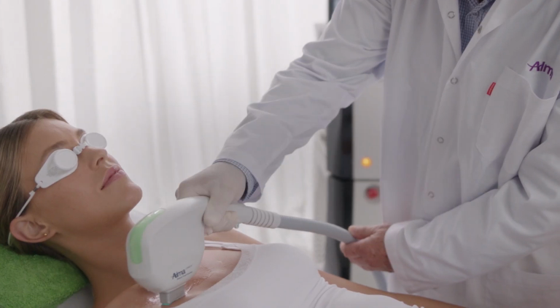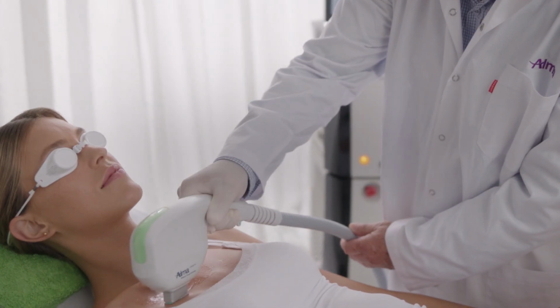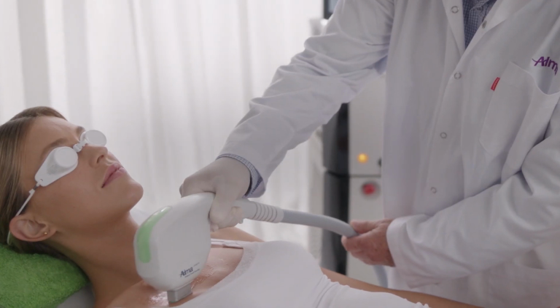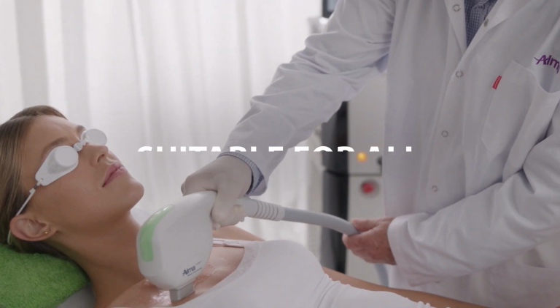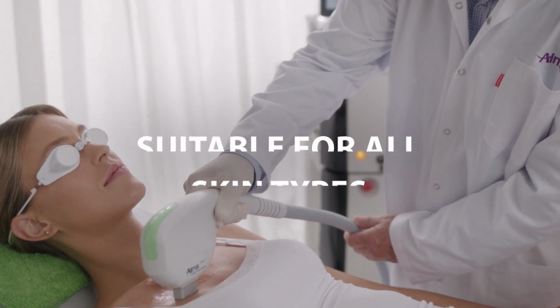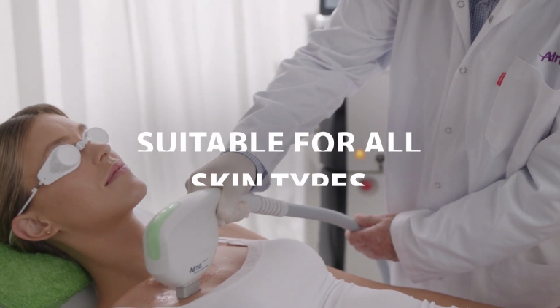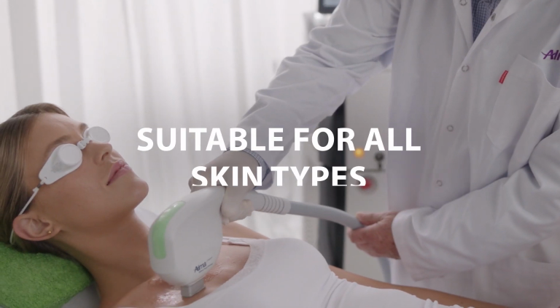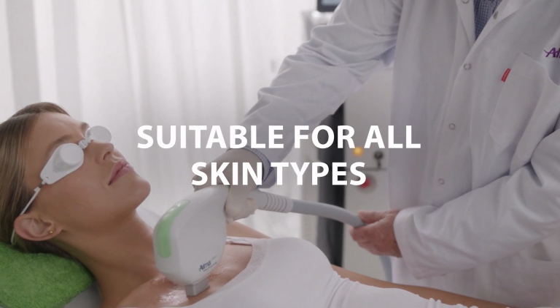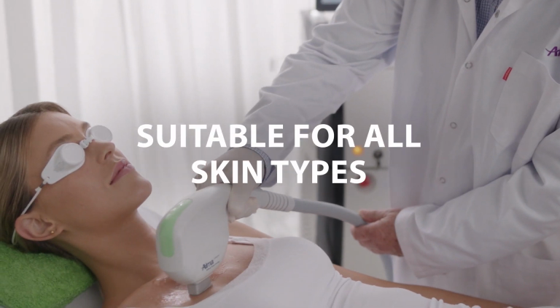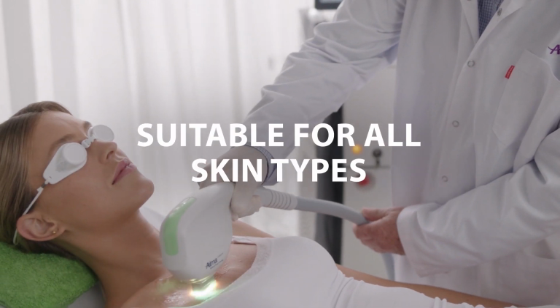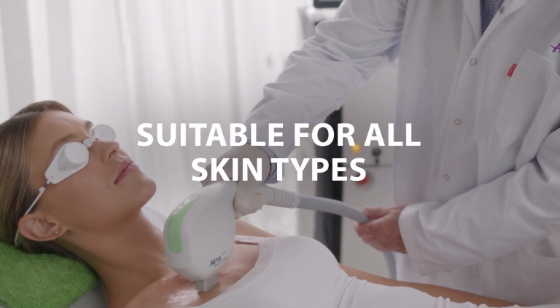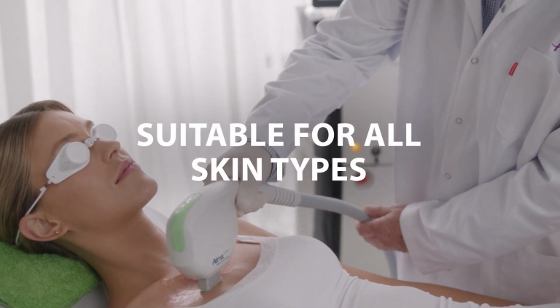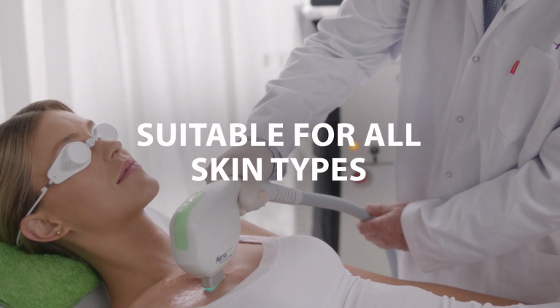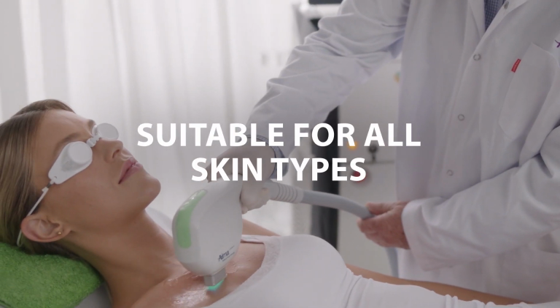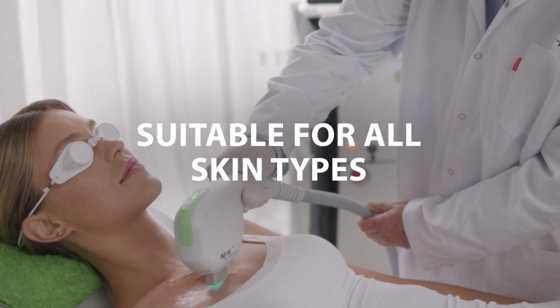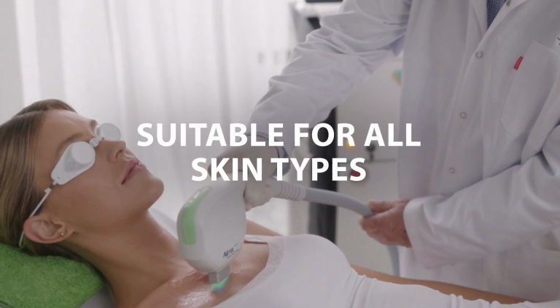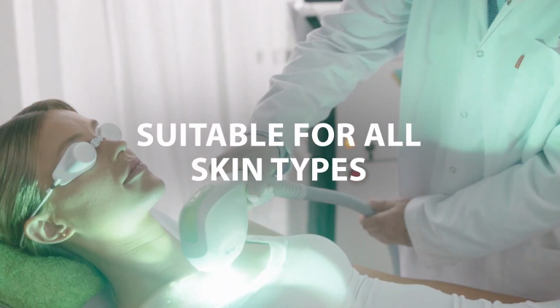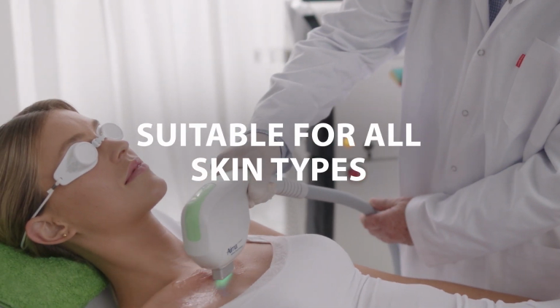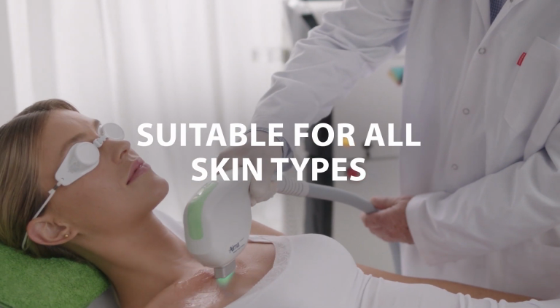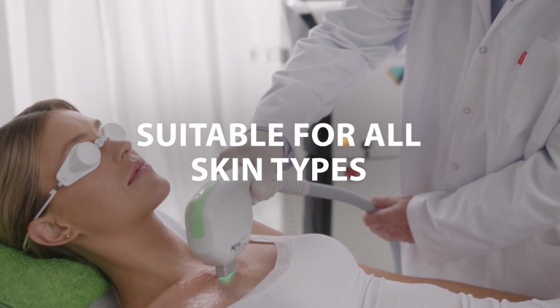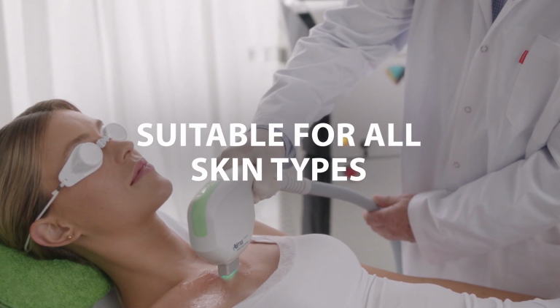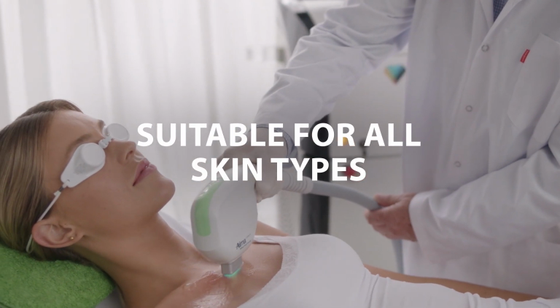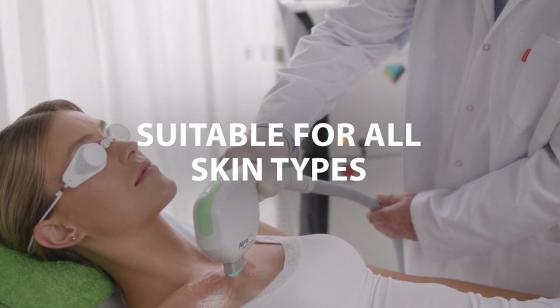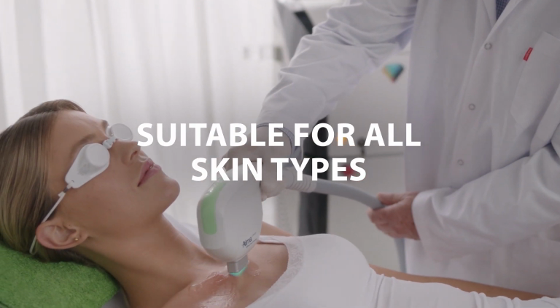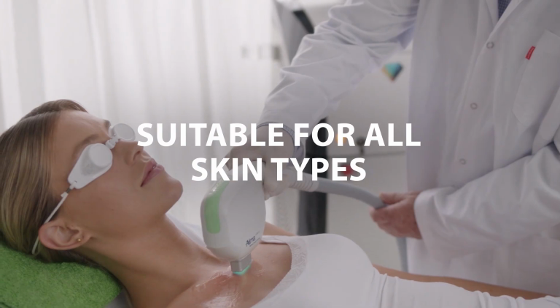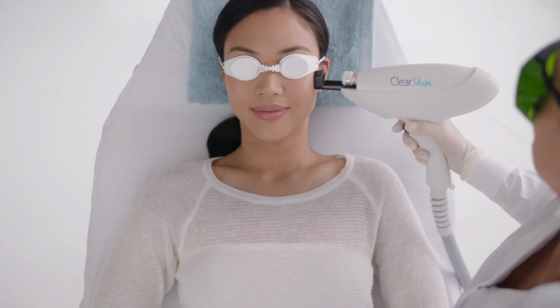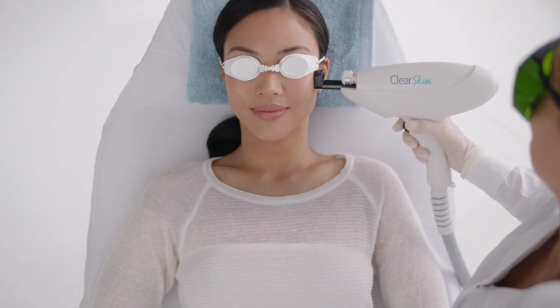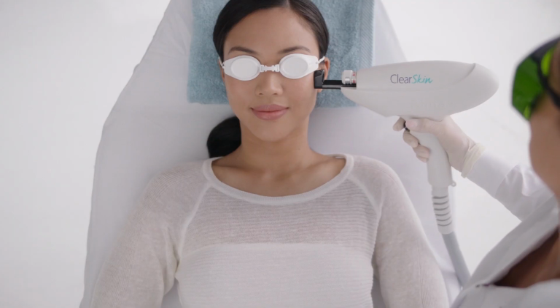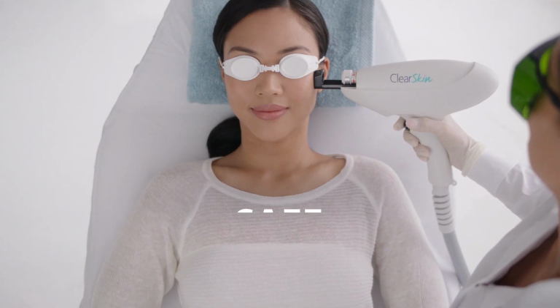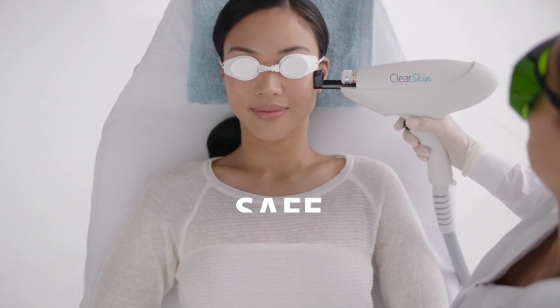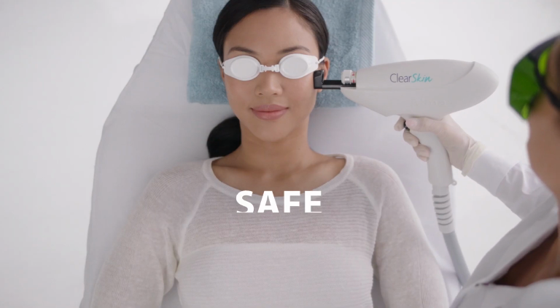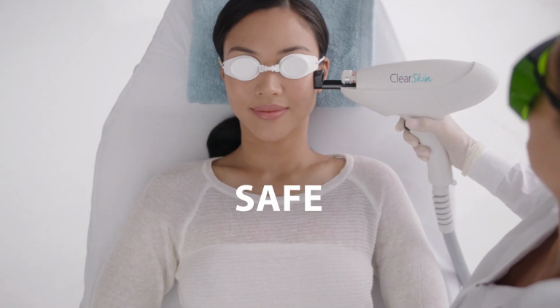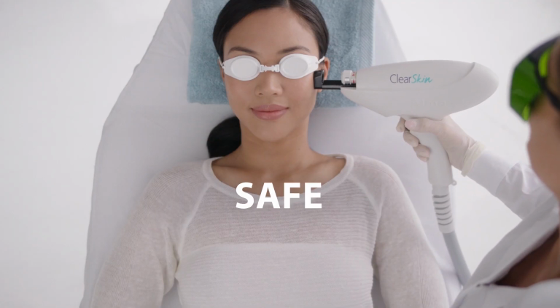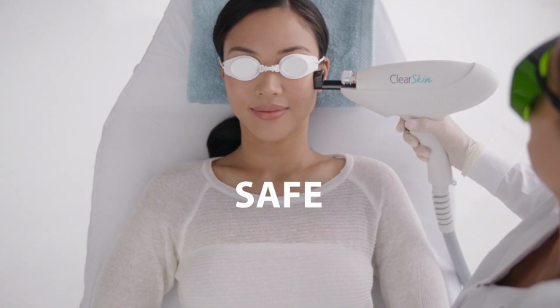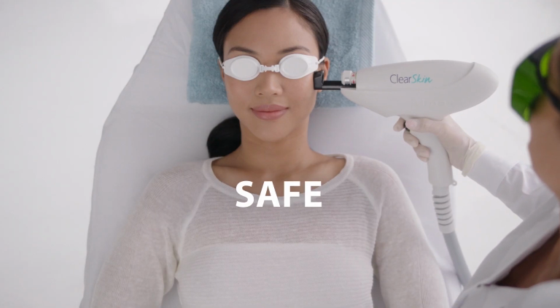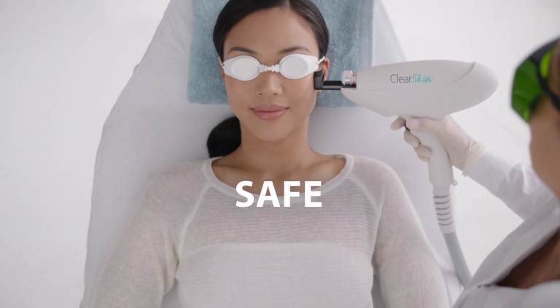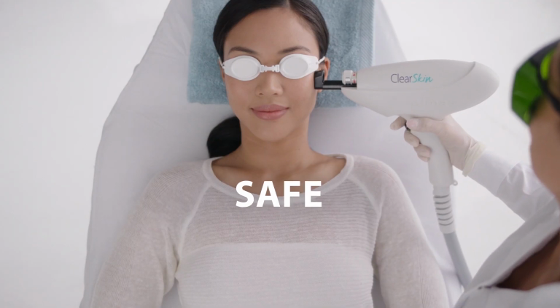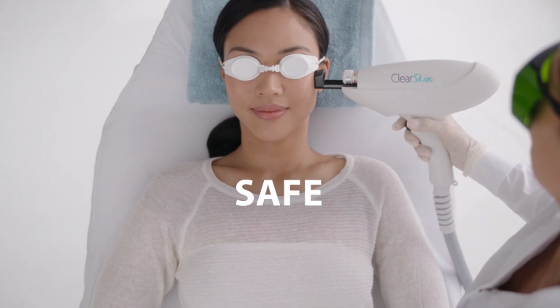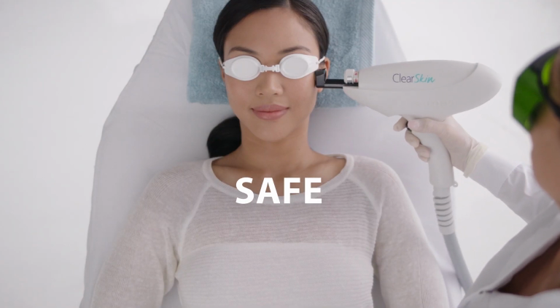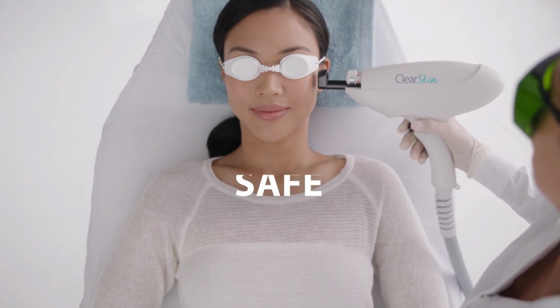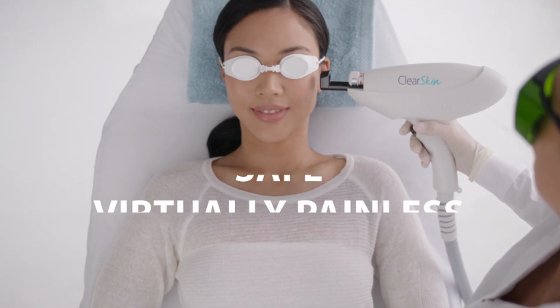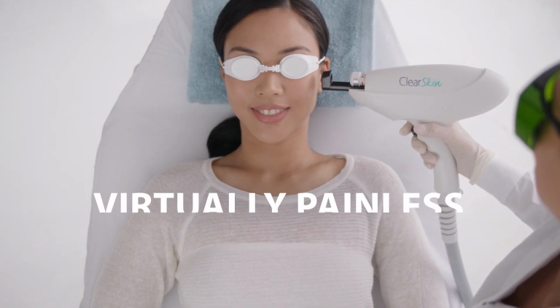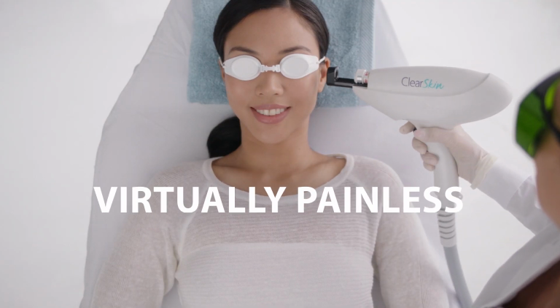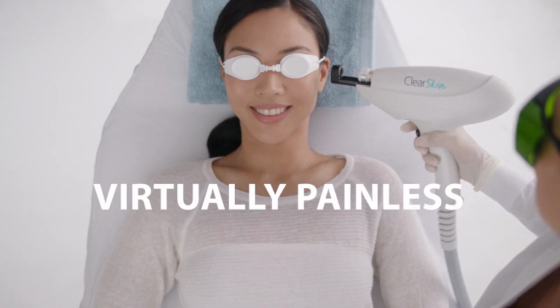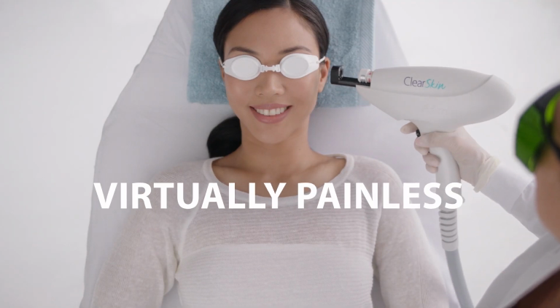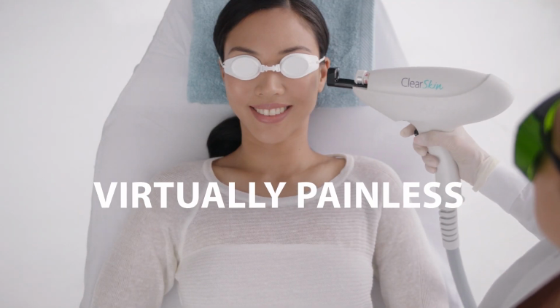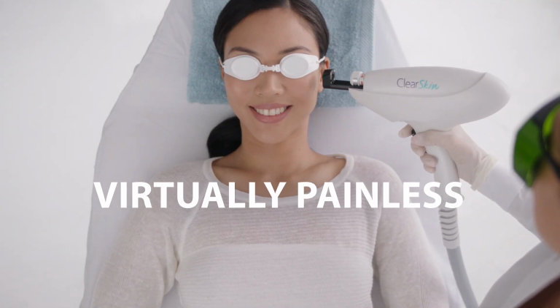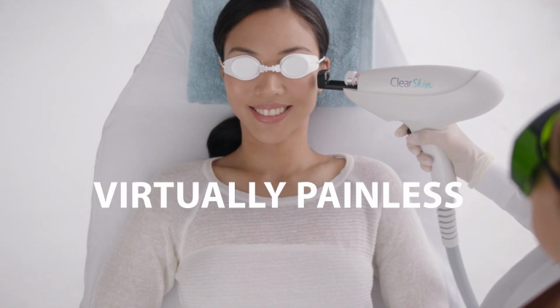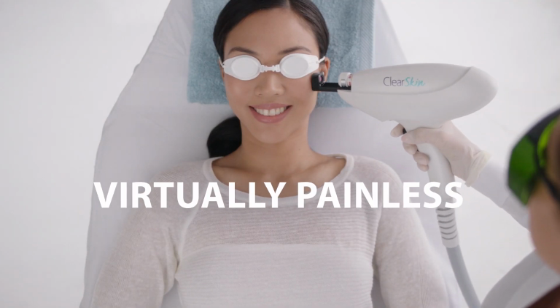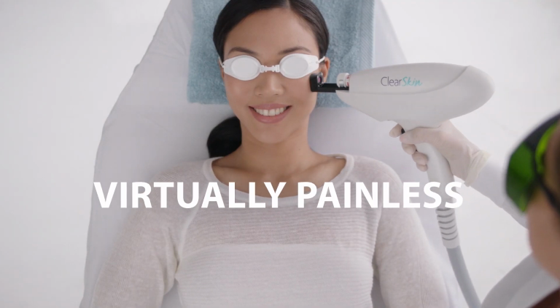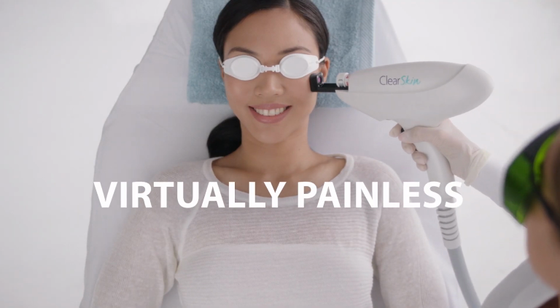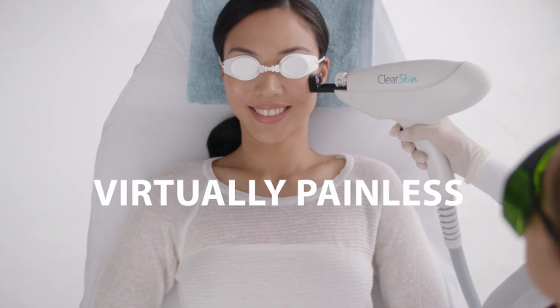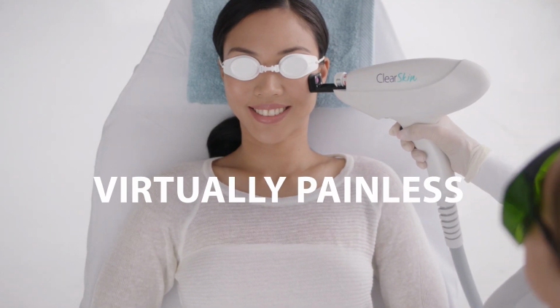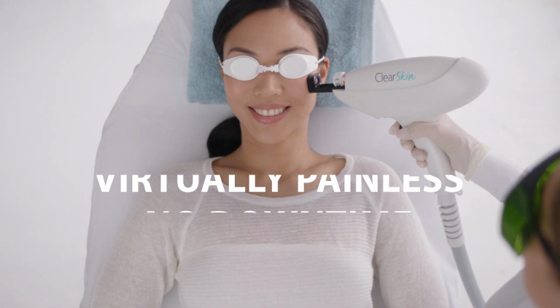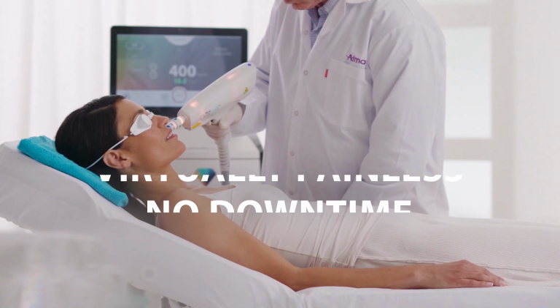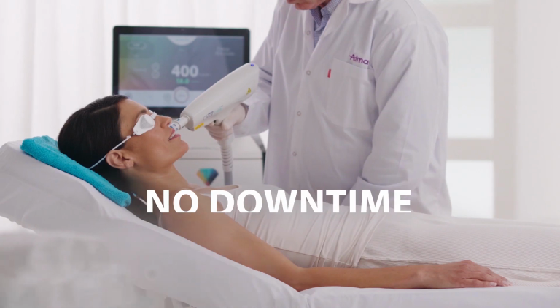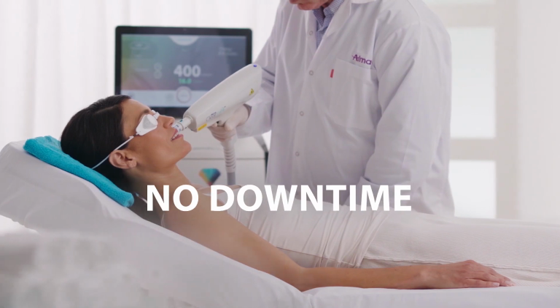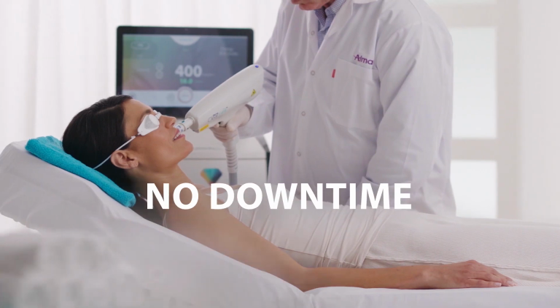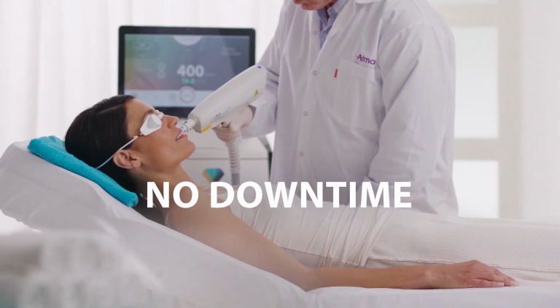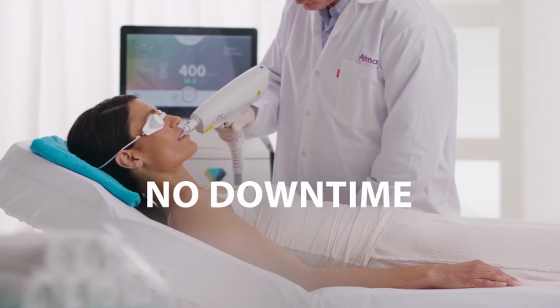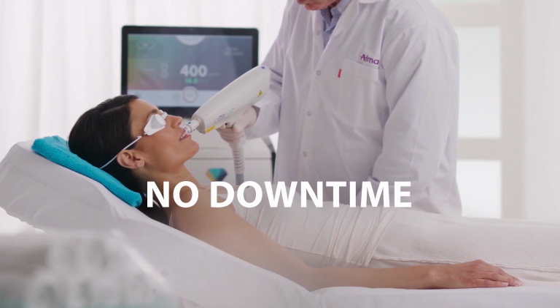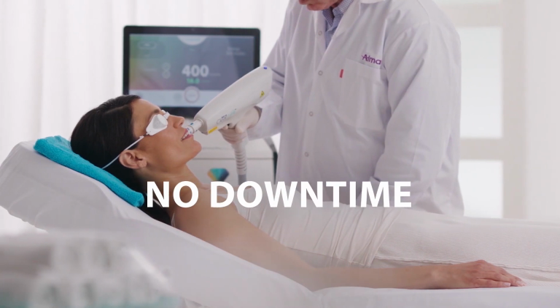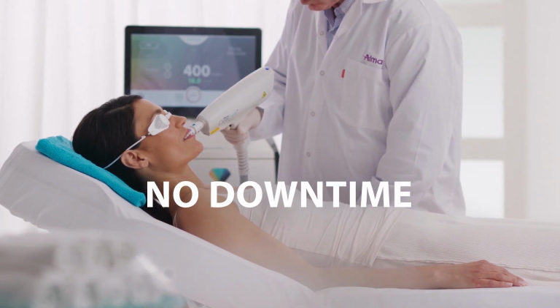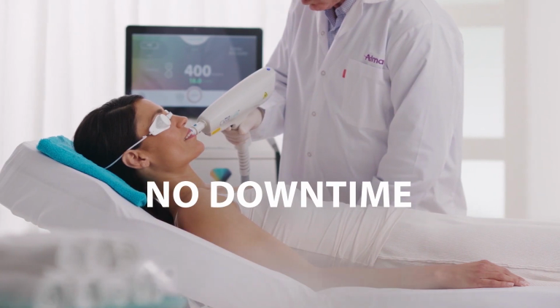Harmony's treatments are suitable for all skin types. It's safe, virtually painless and with no downtime.